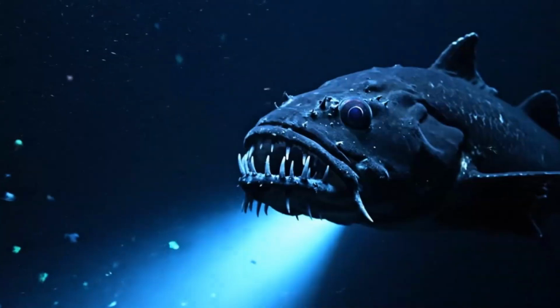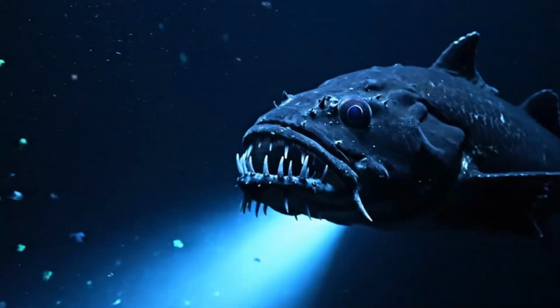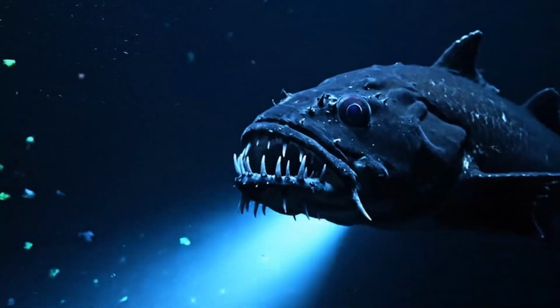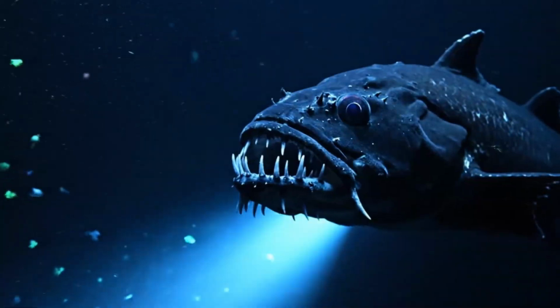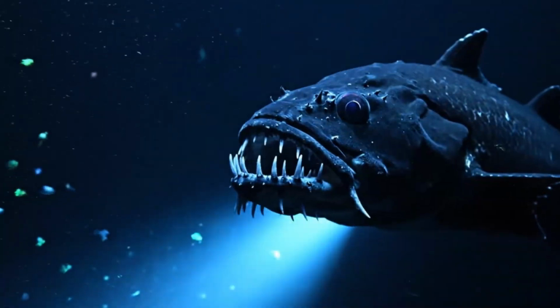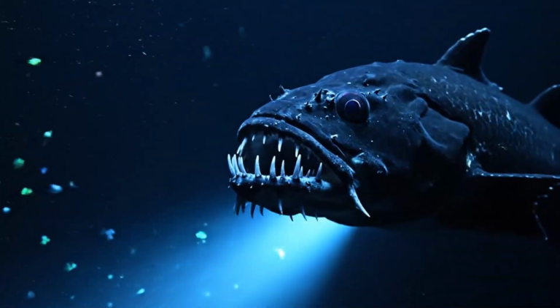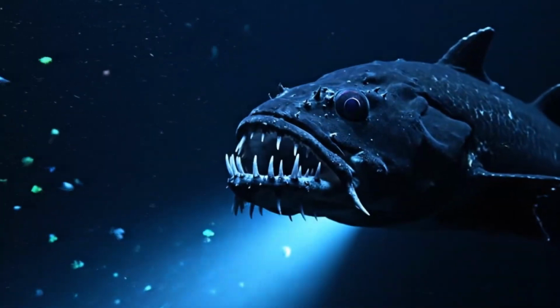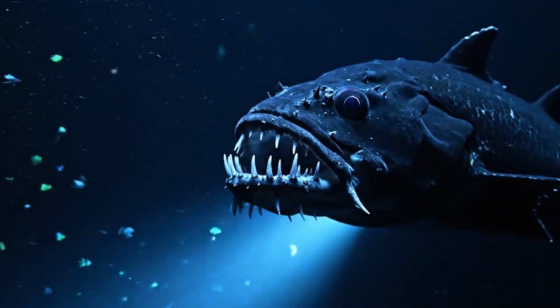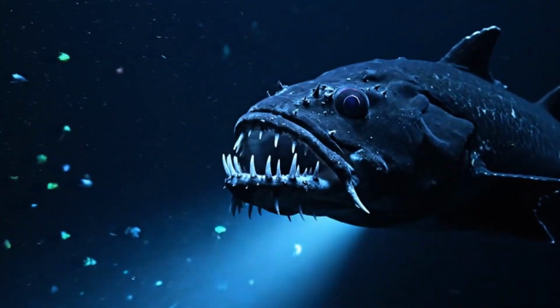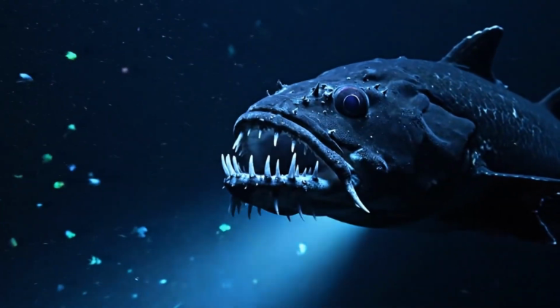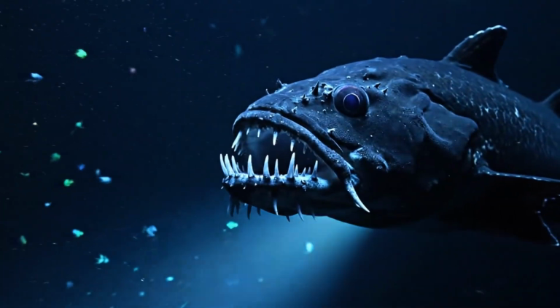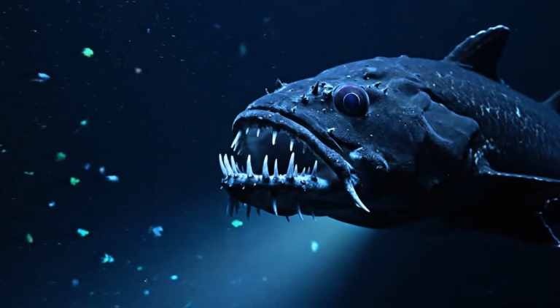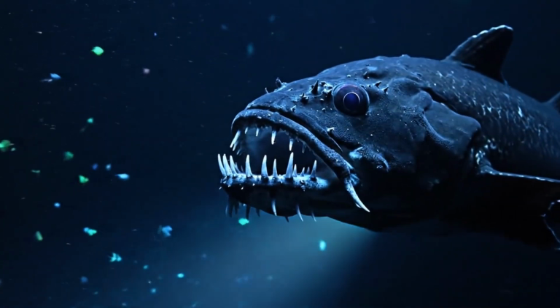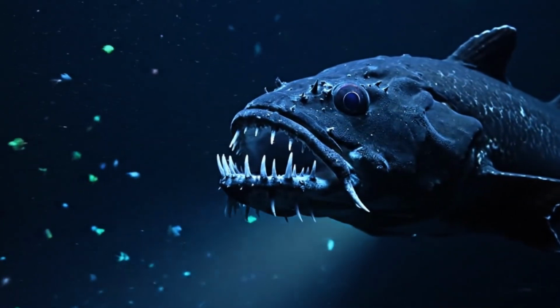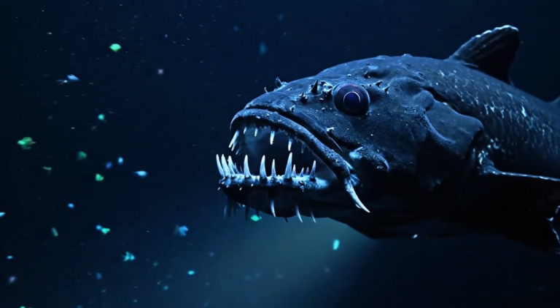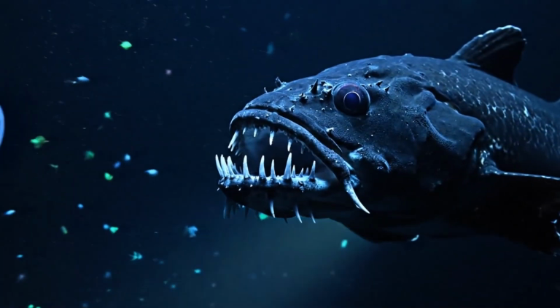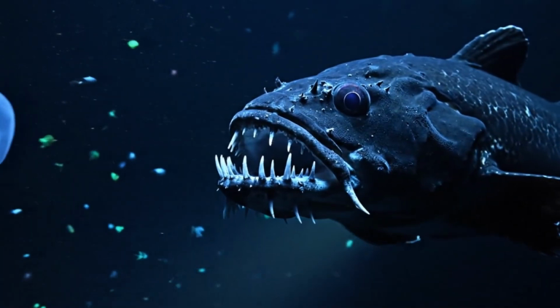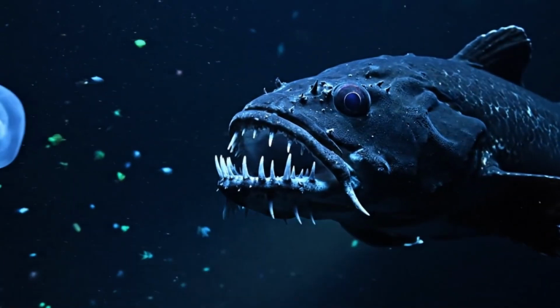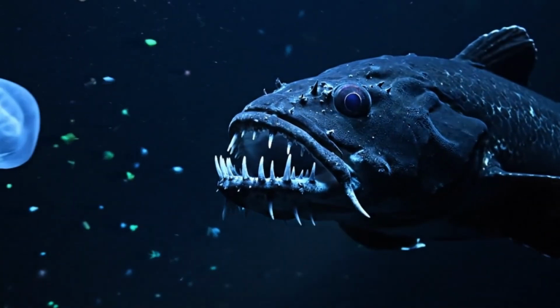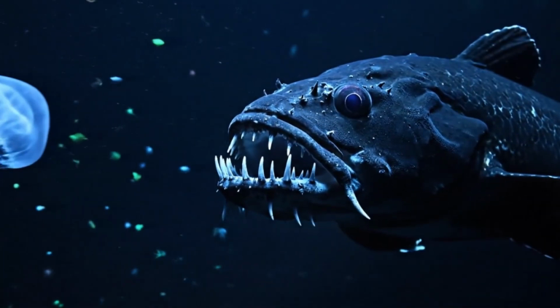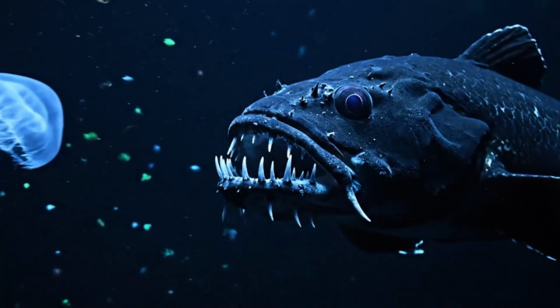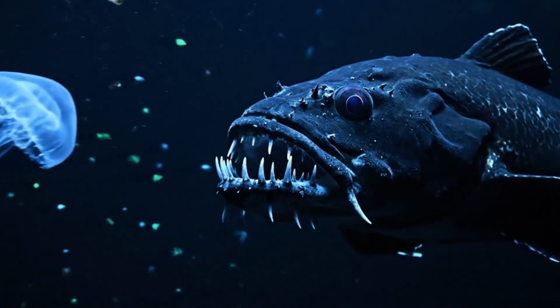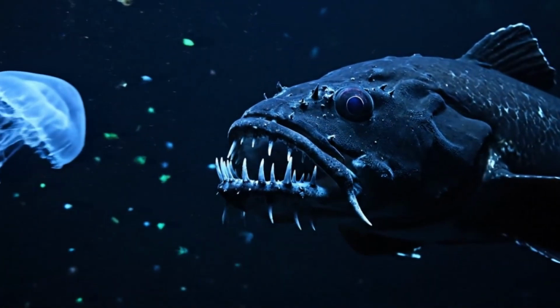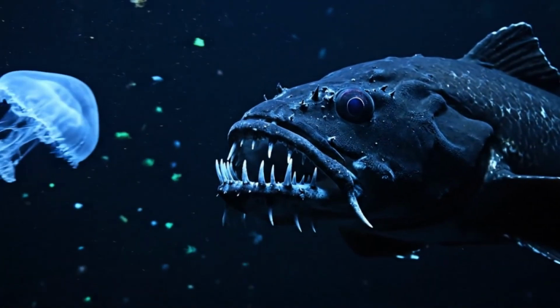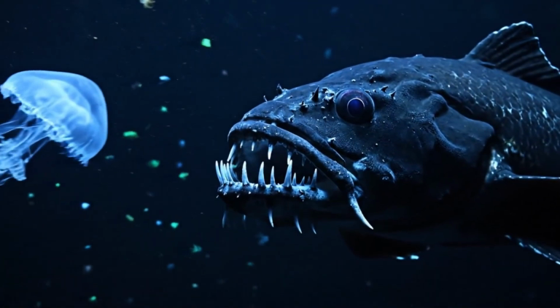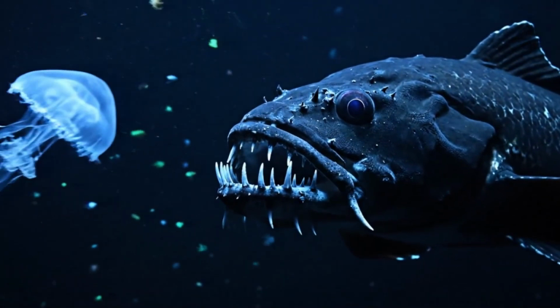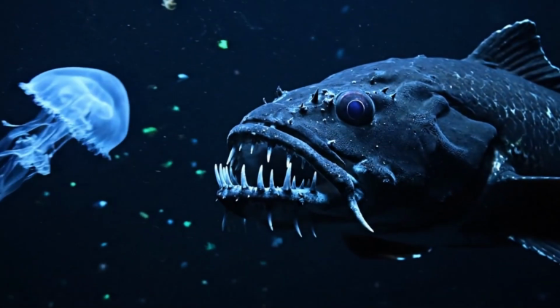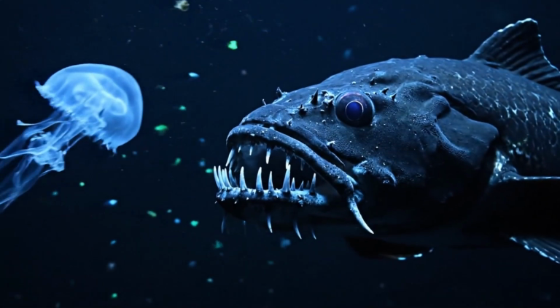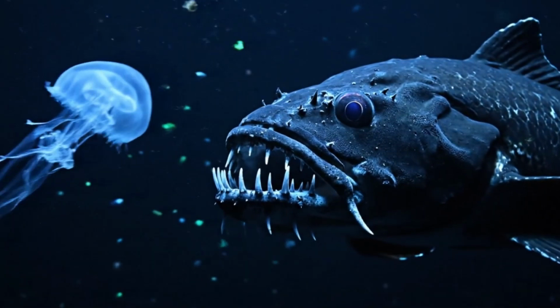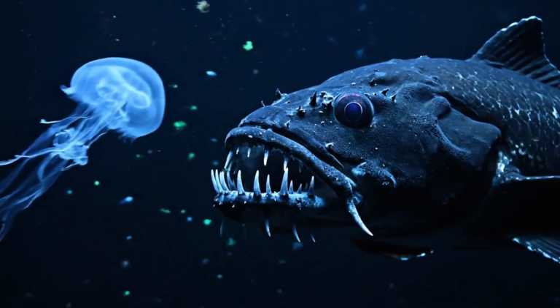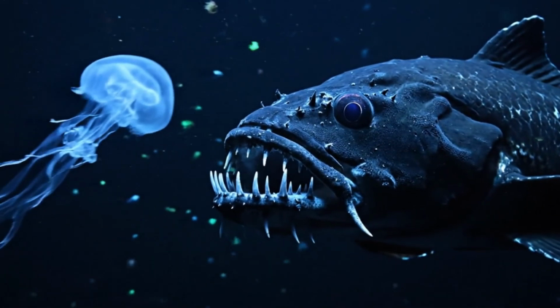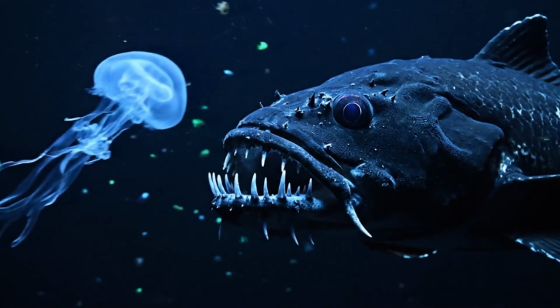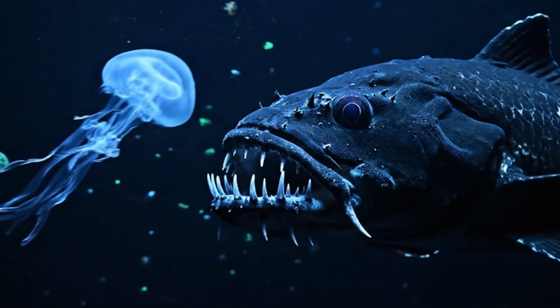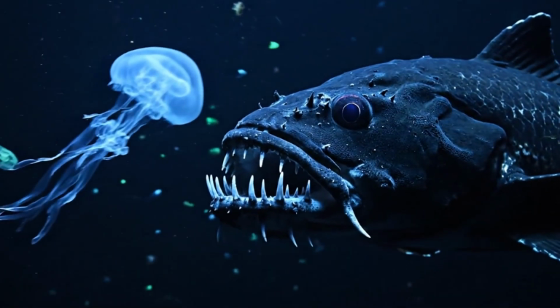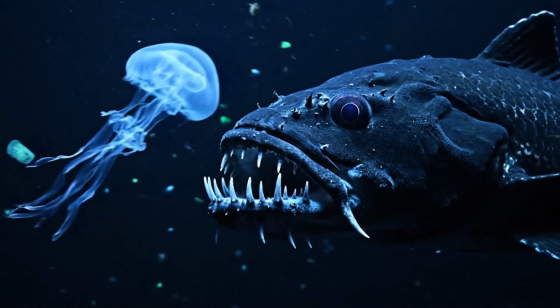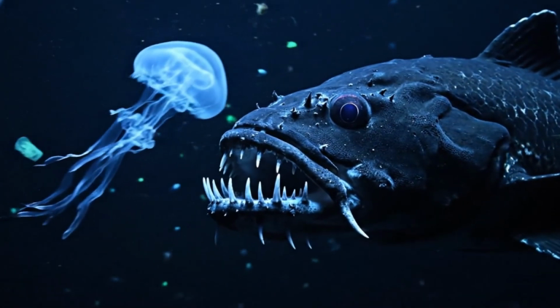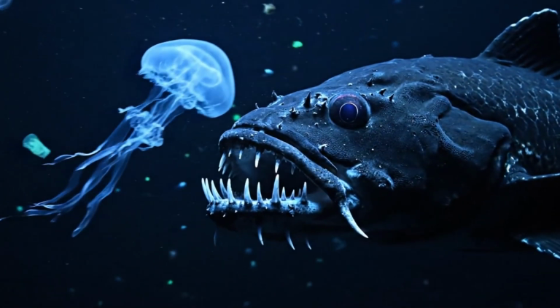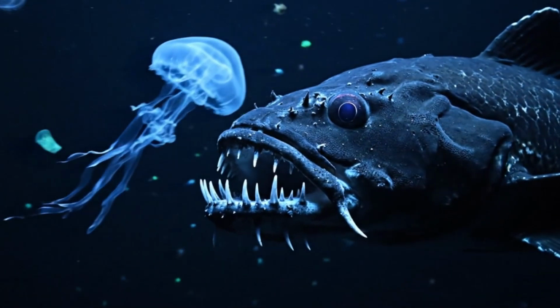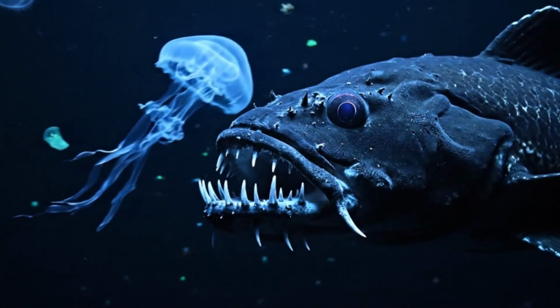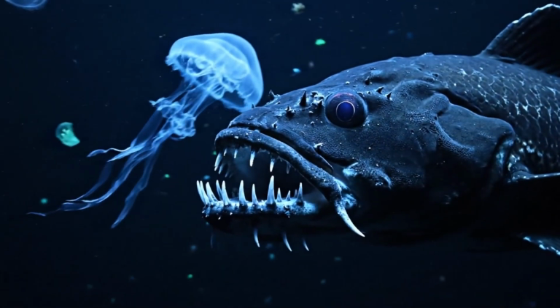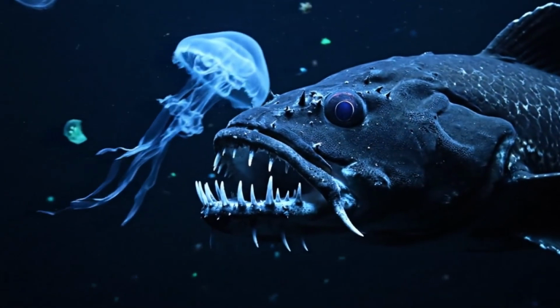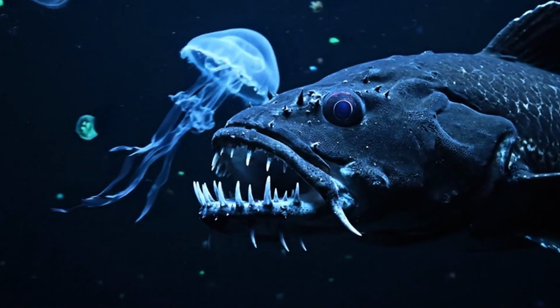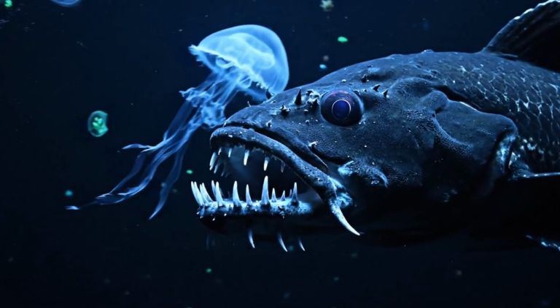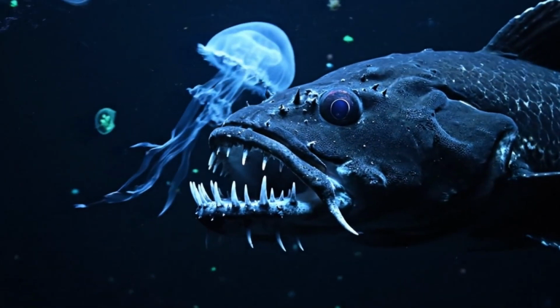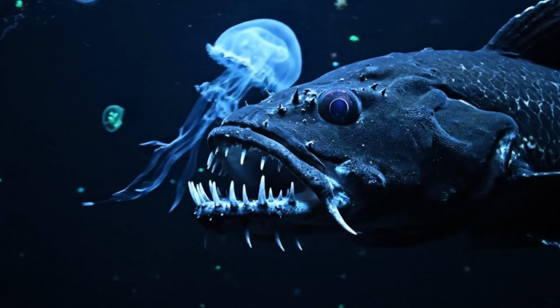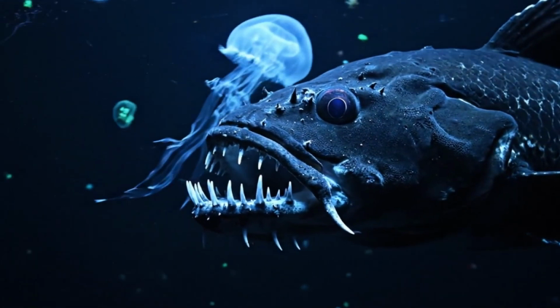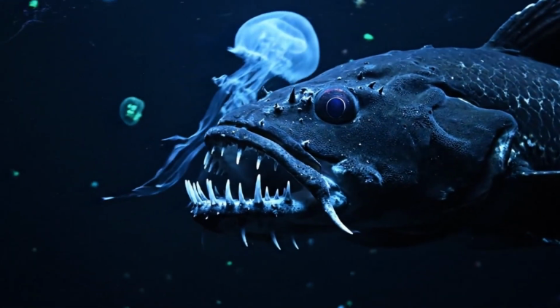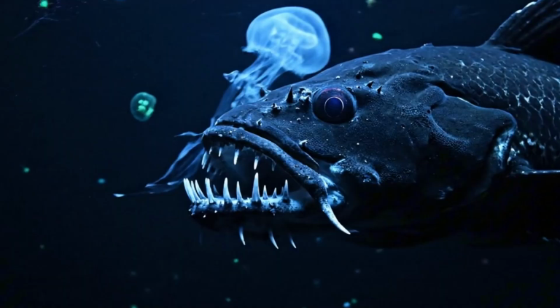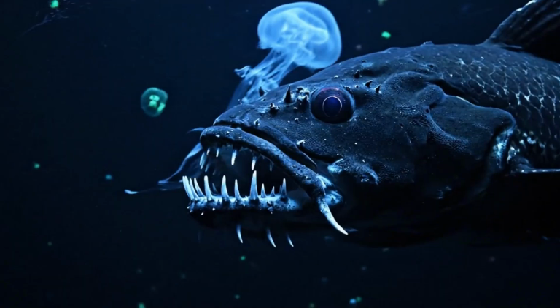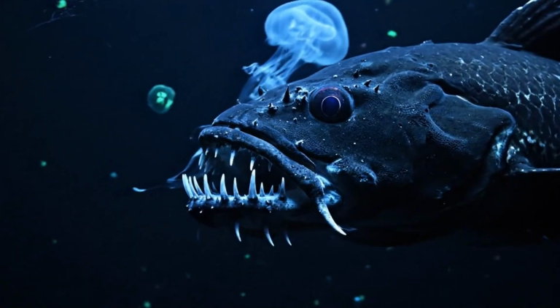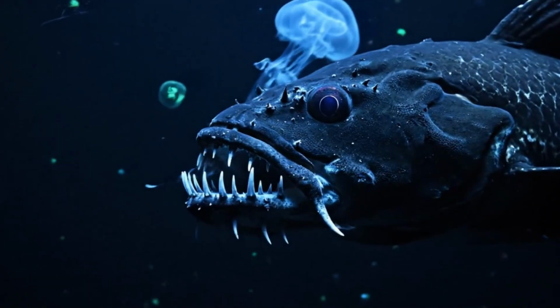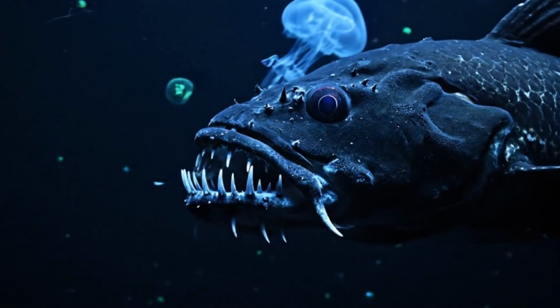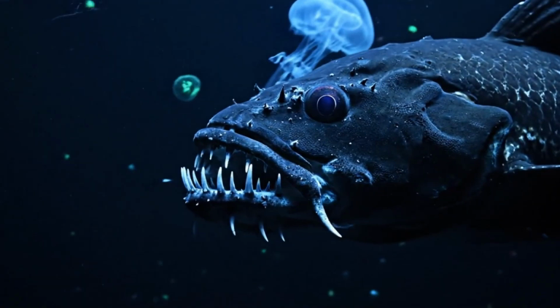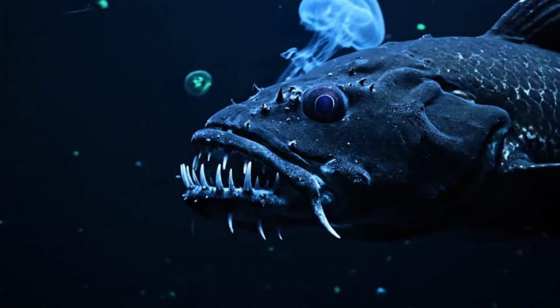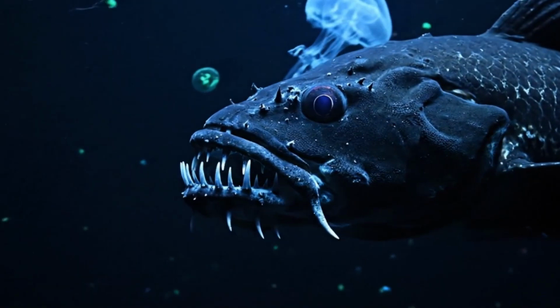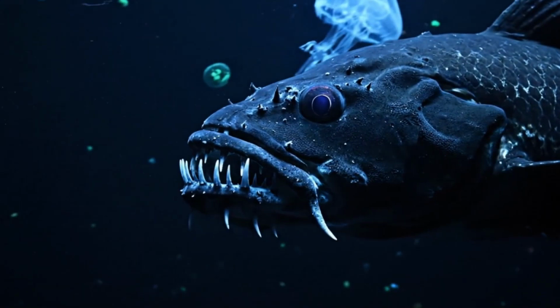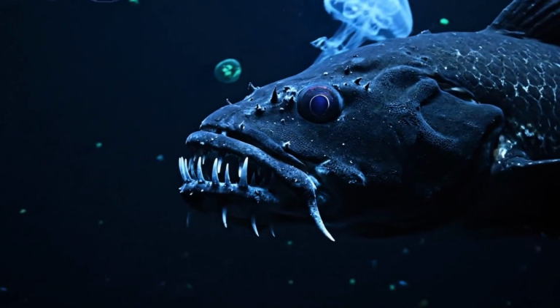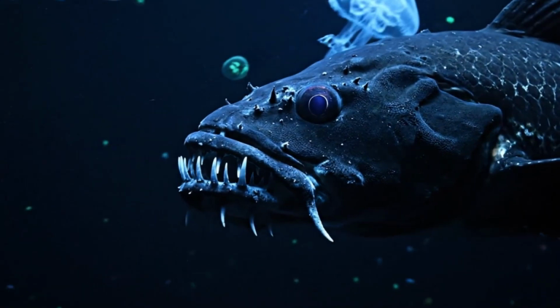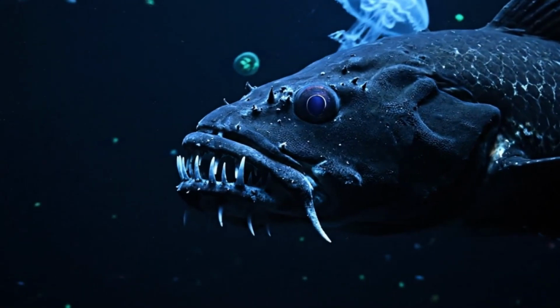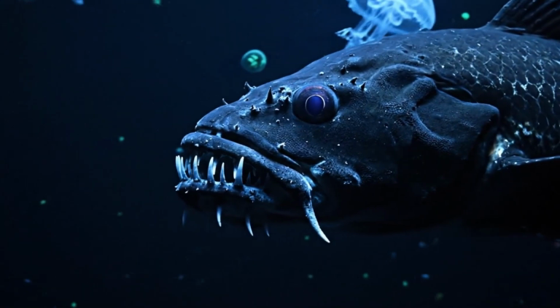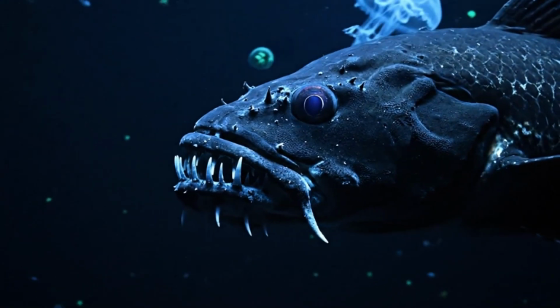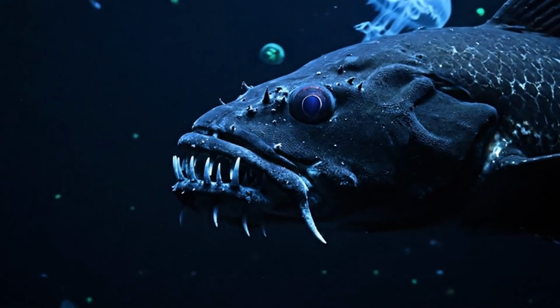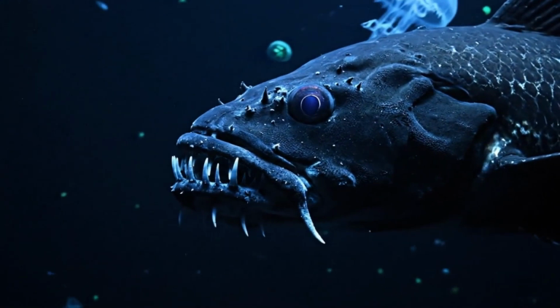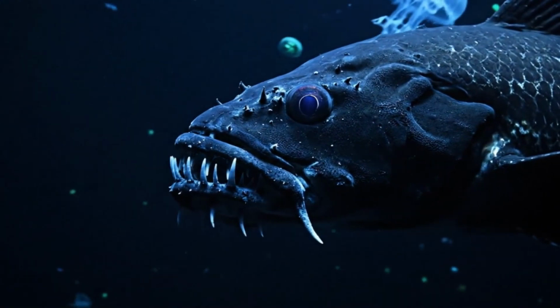This scary fangtooth fish lives deep in the dark ocean, using its sharp teeth to hunt.